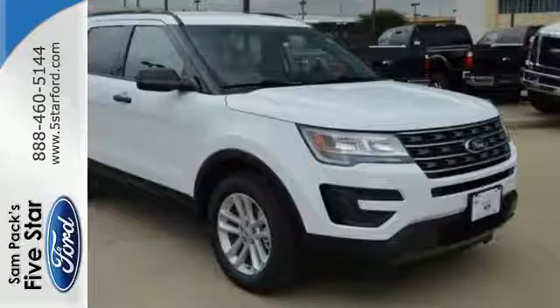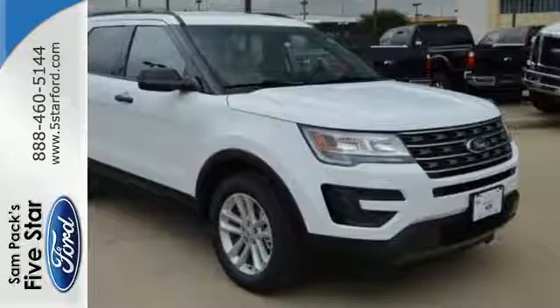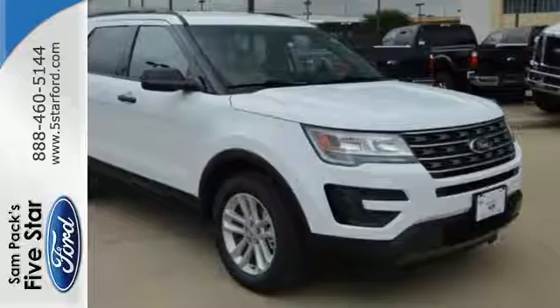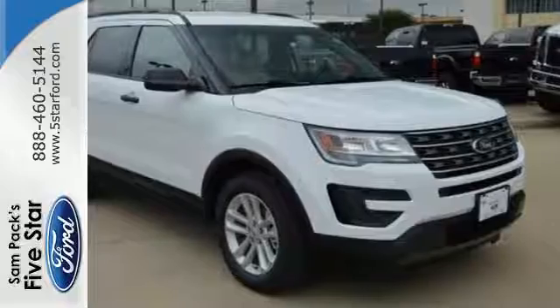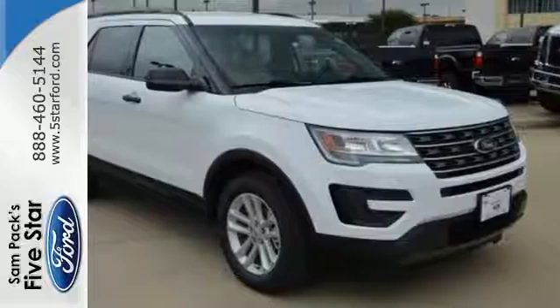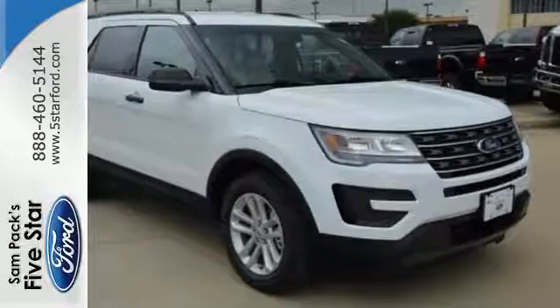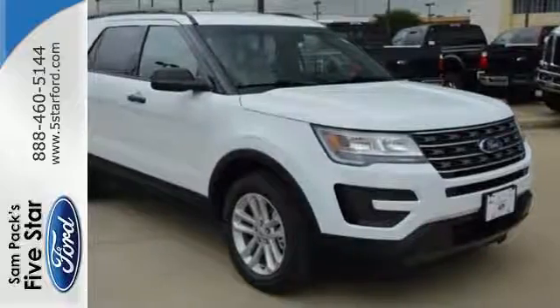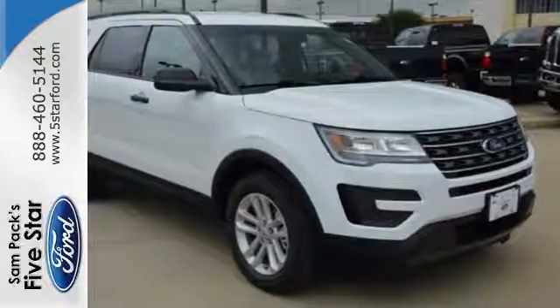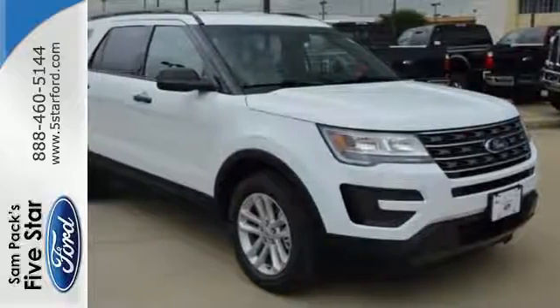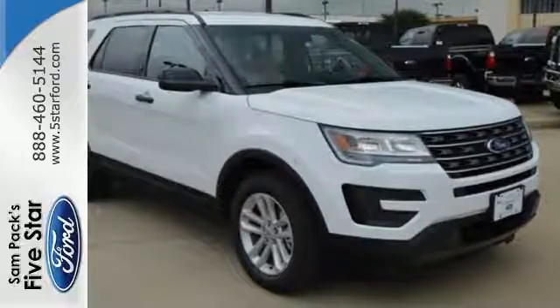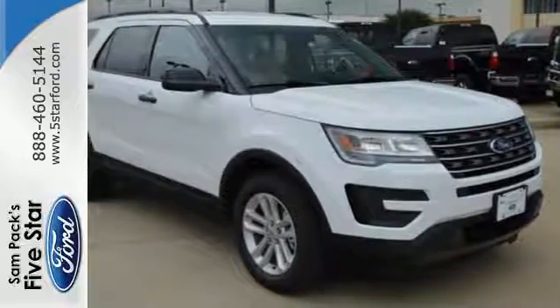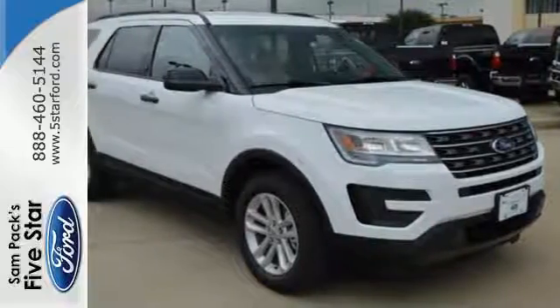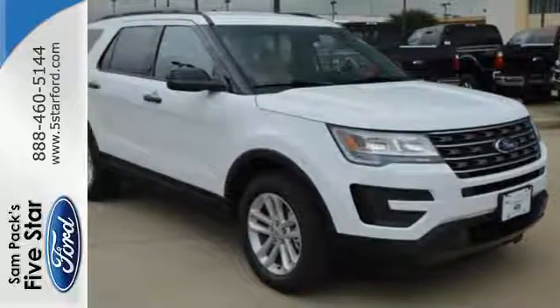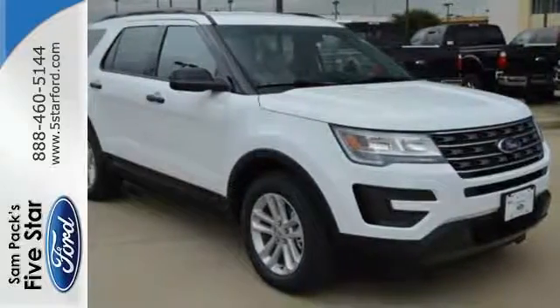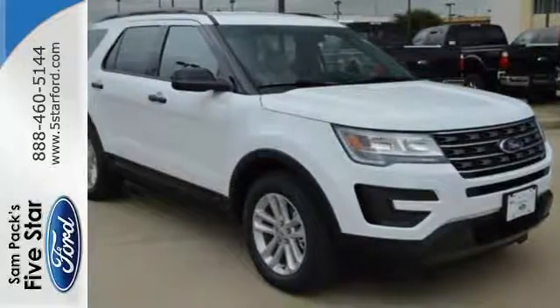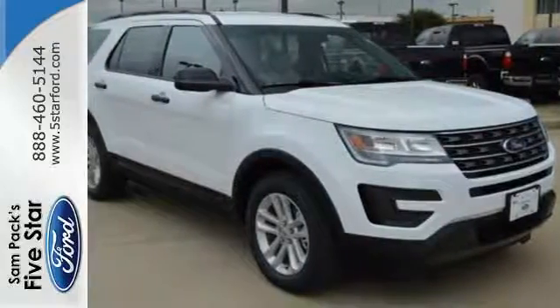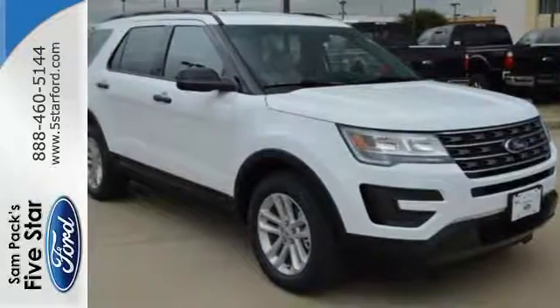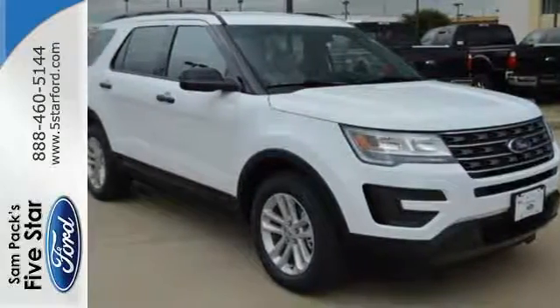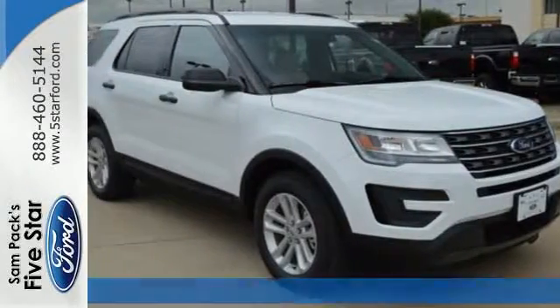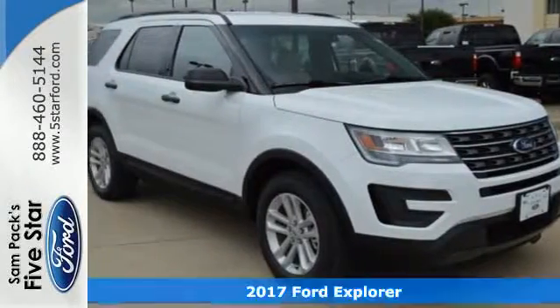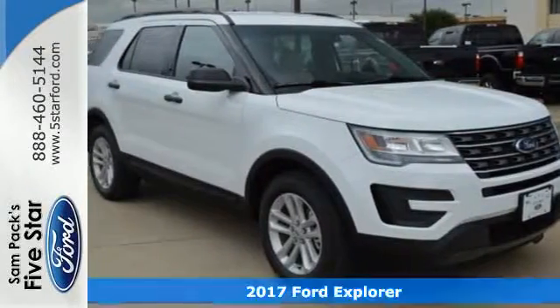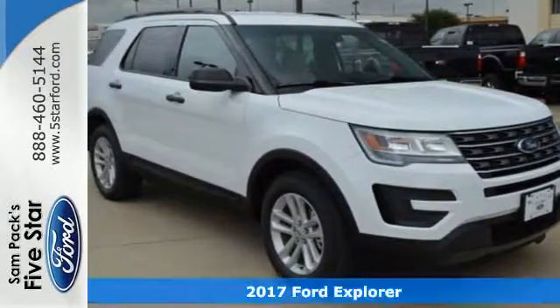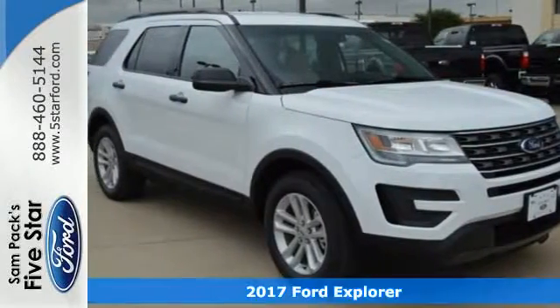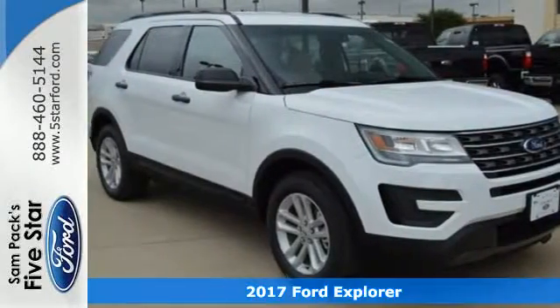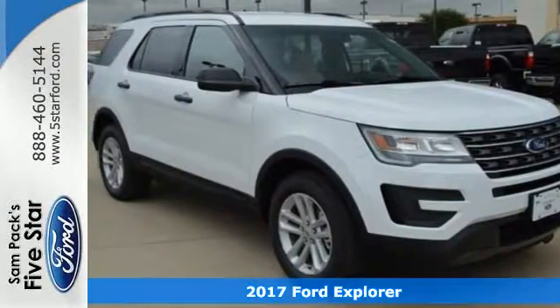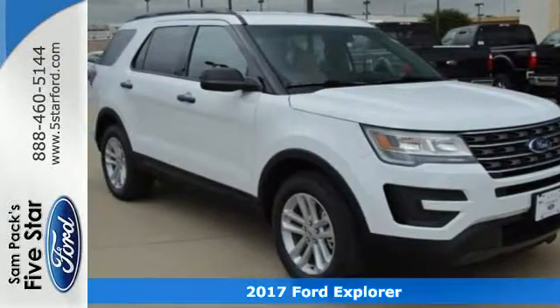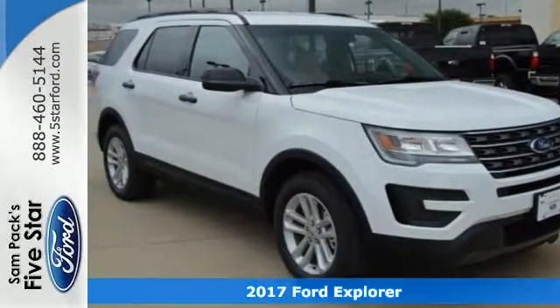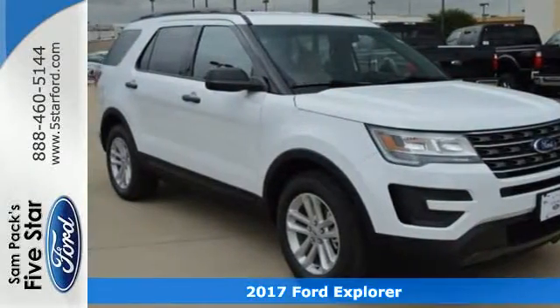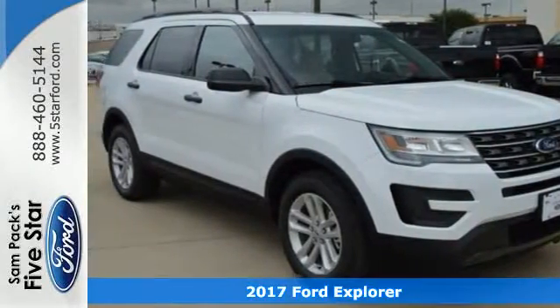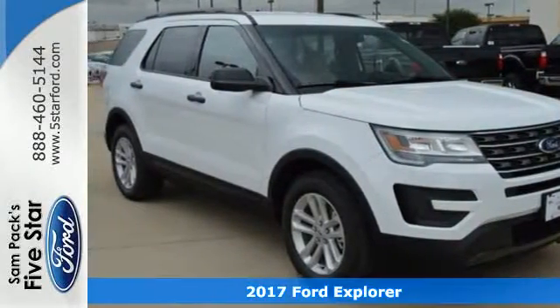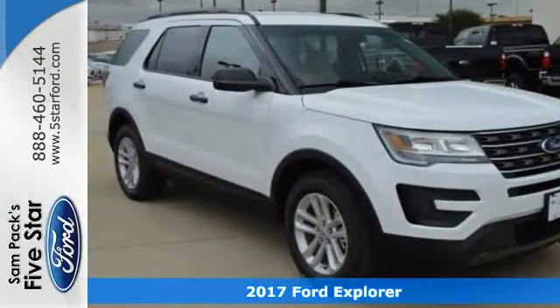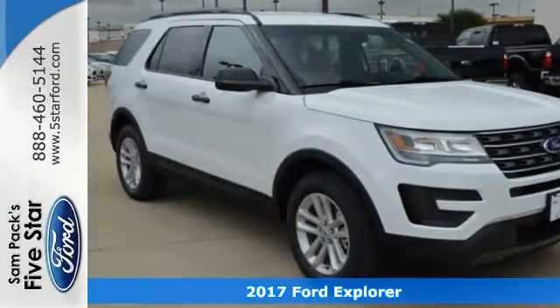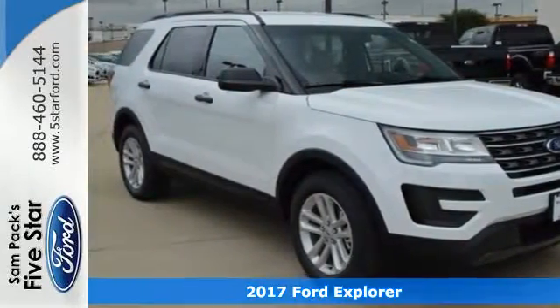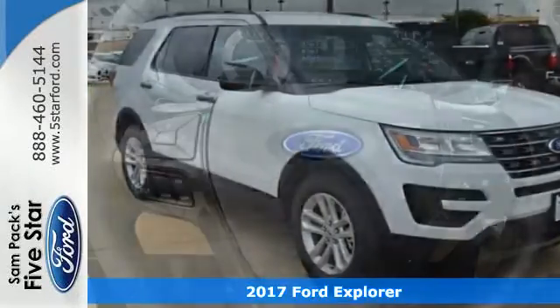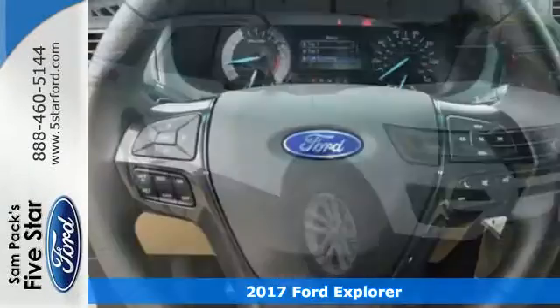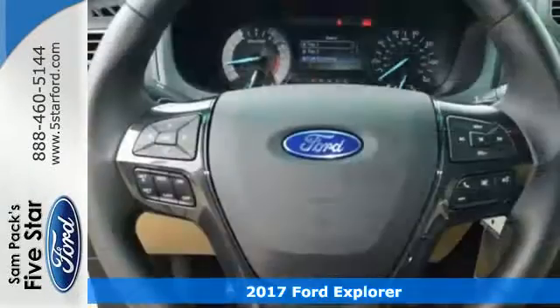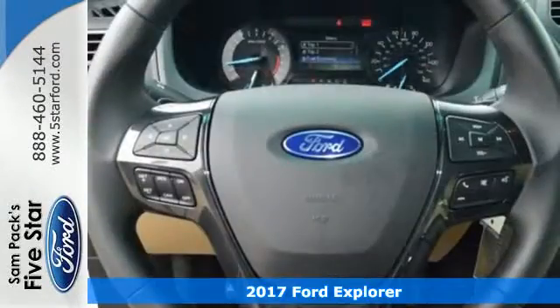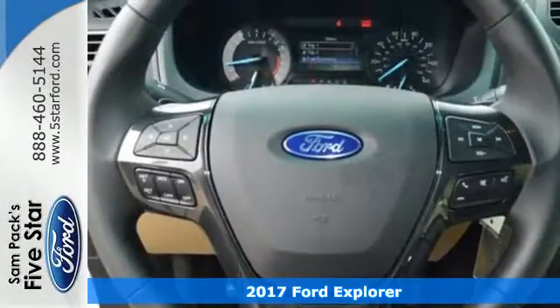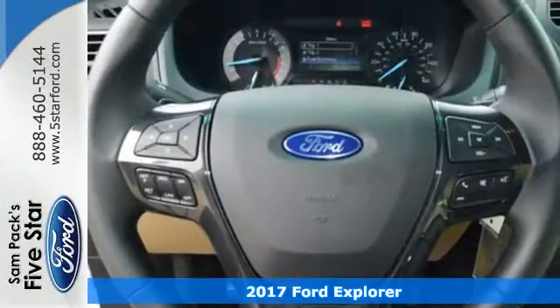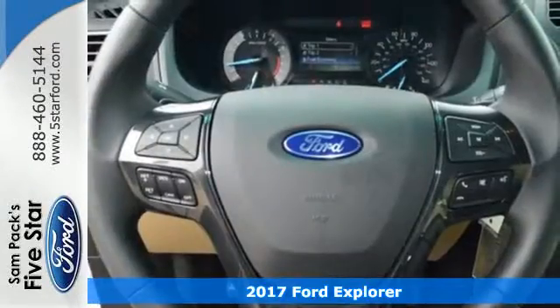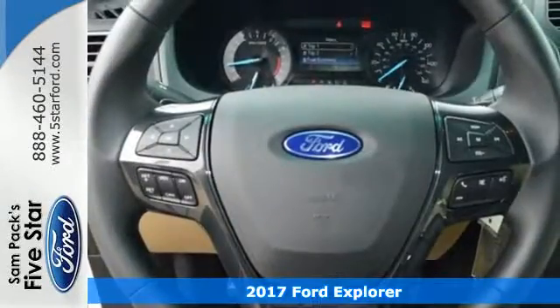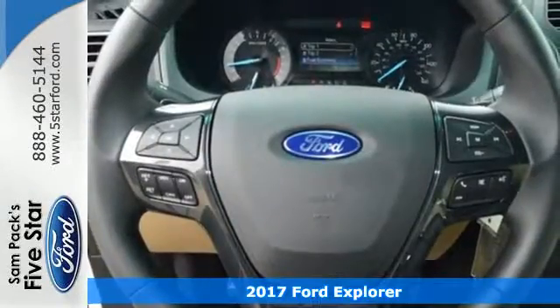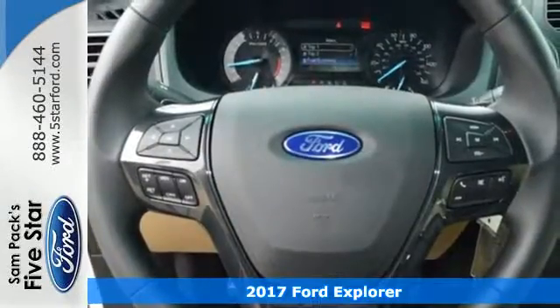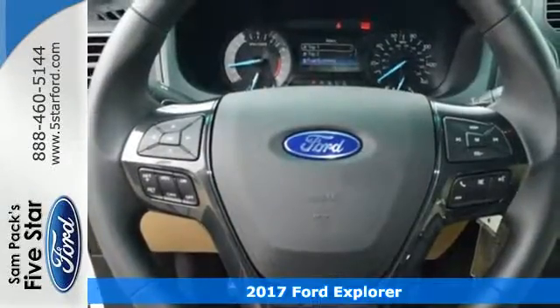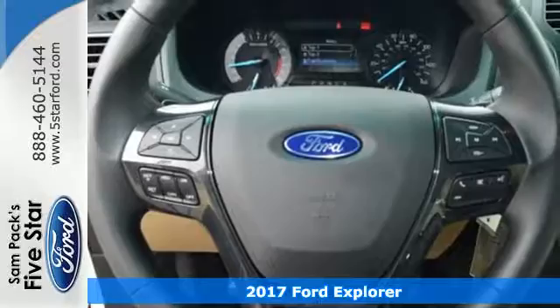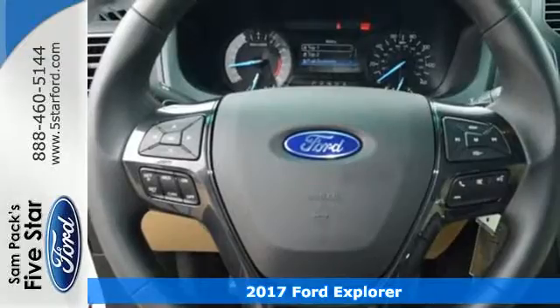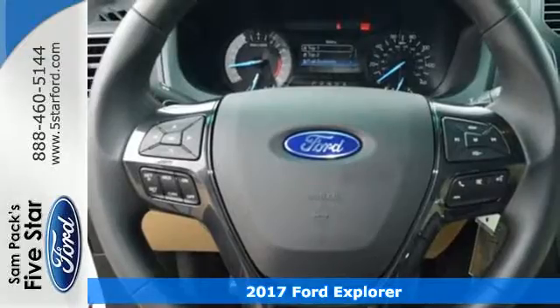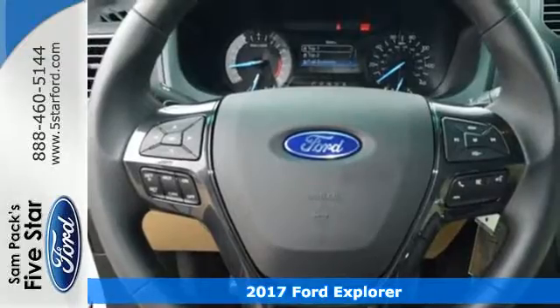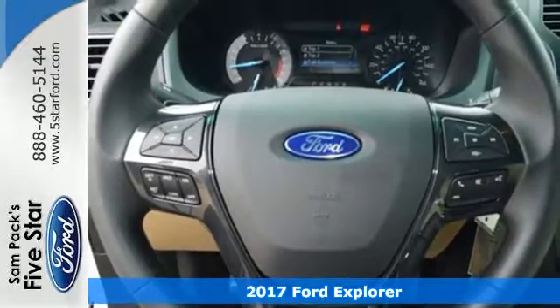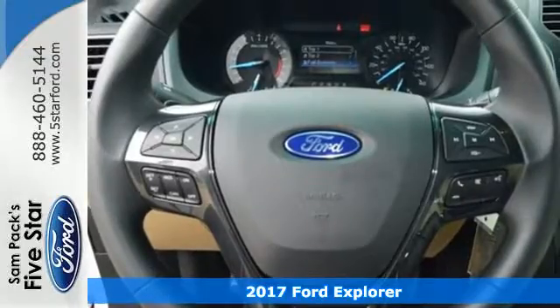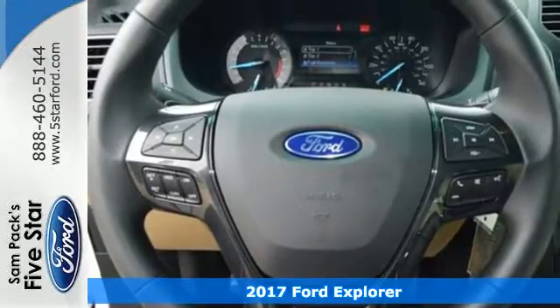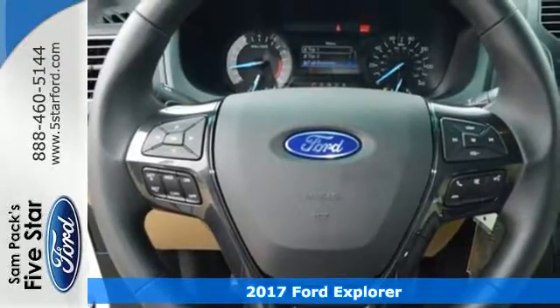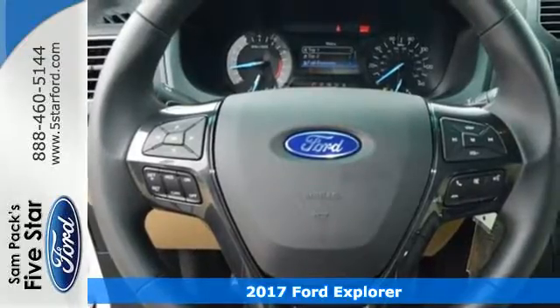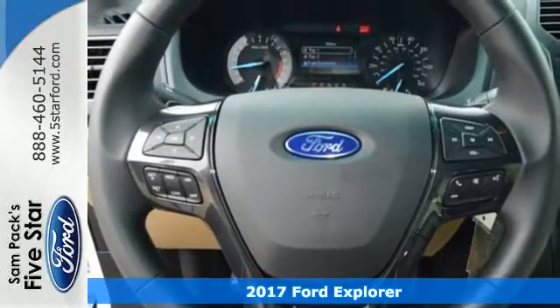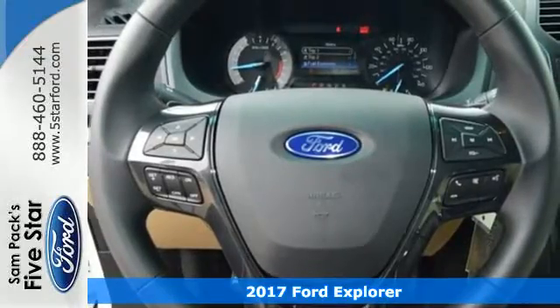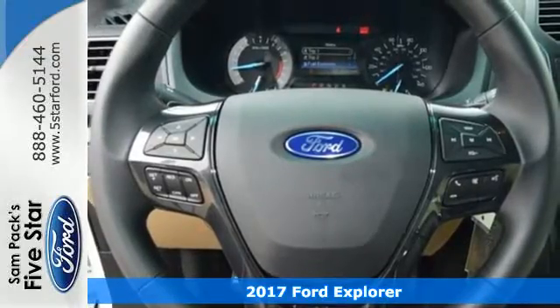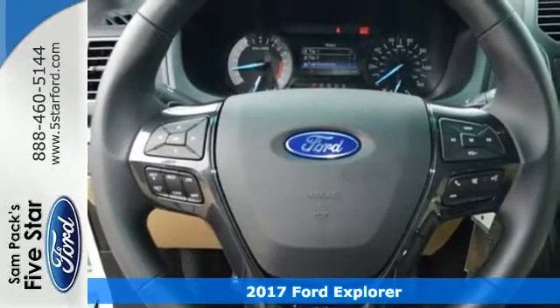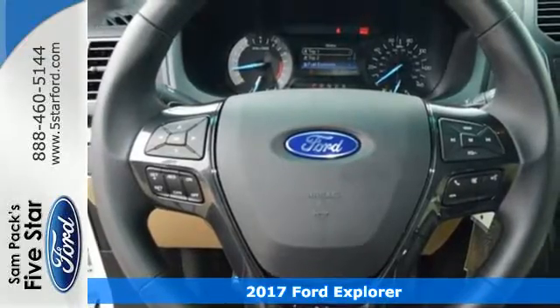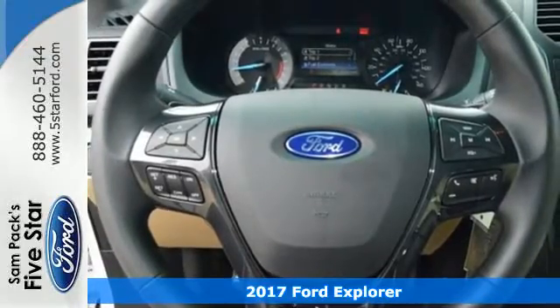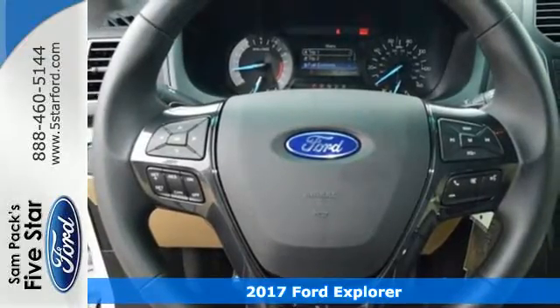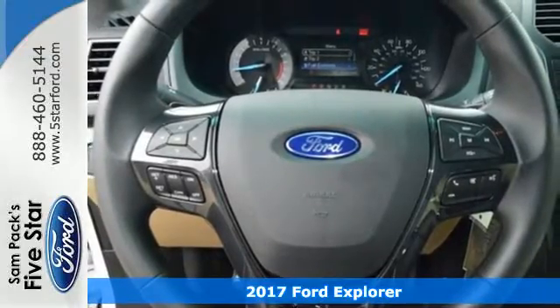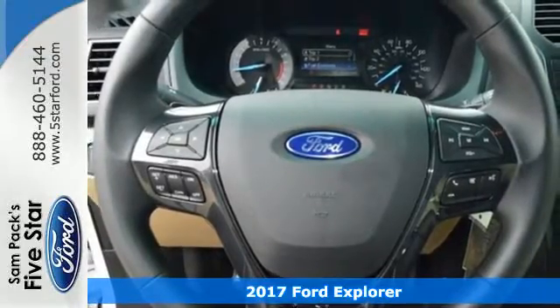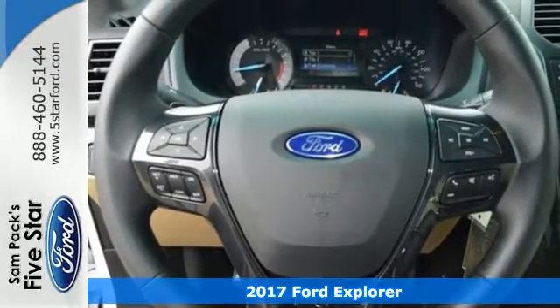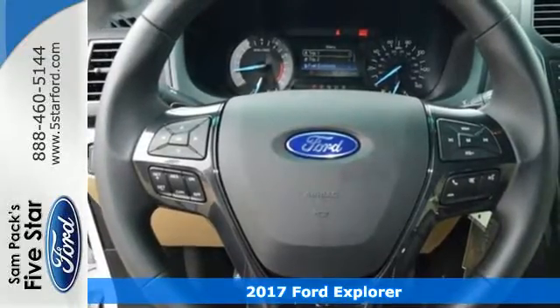It's a 2017 Ford Explorer. Endless possibilities with the confidence to go beyond paved roads.